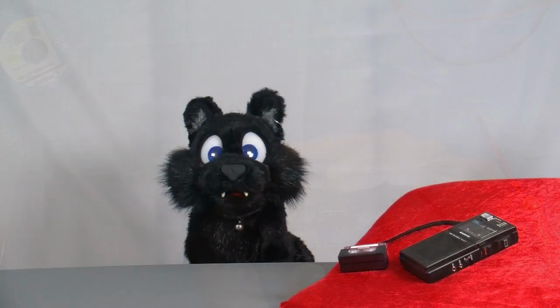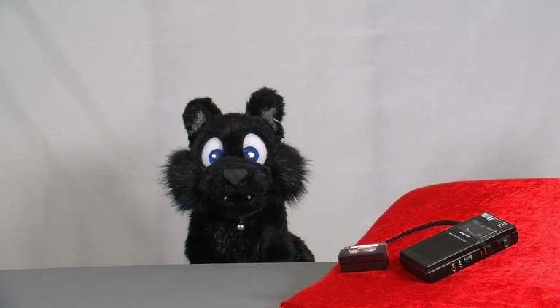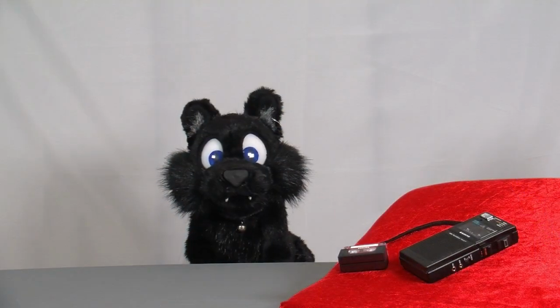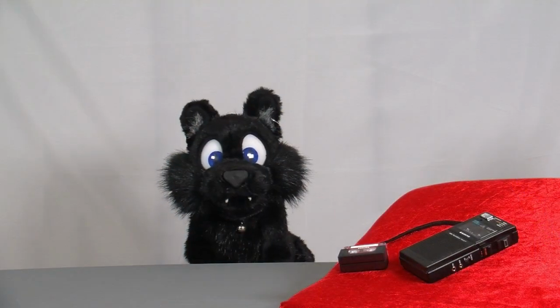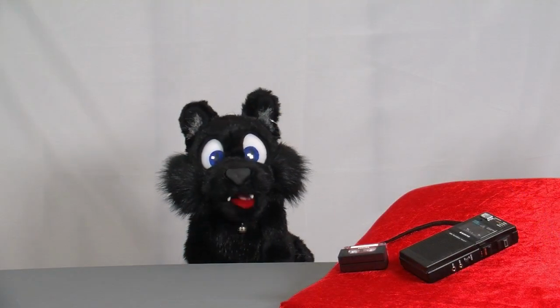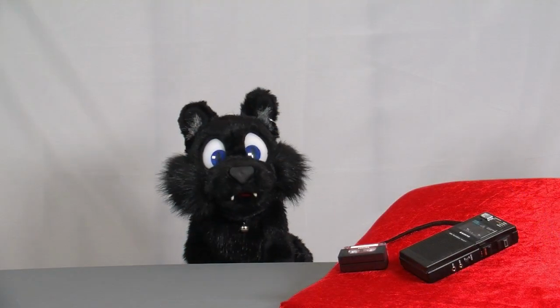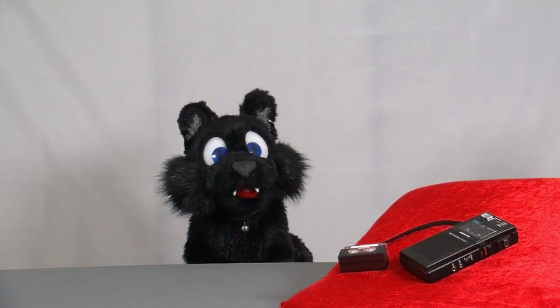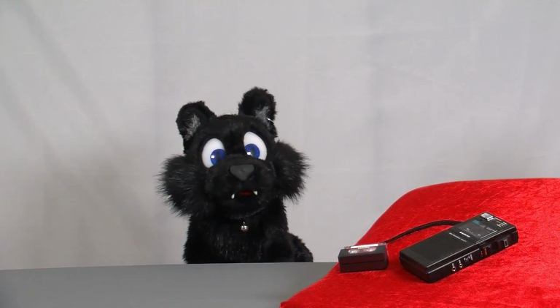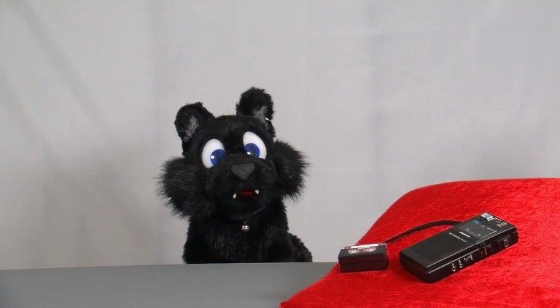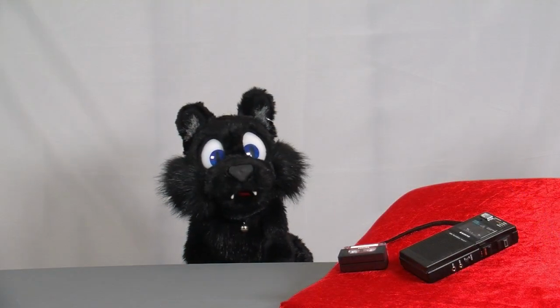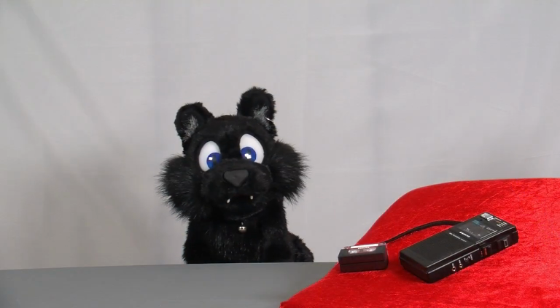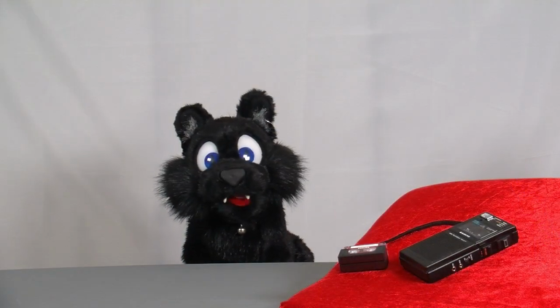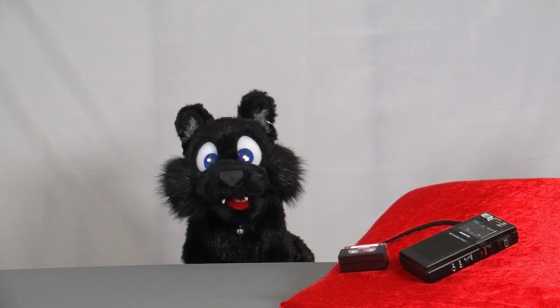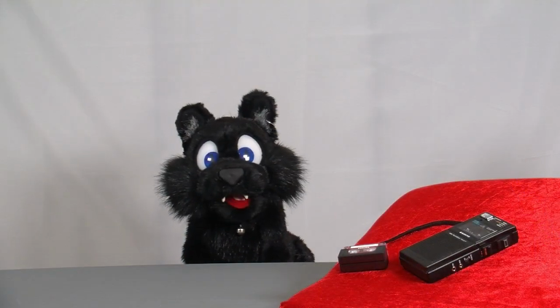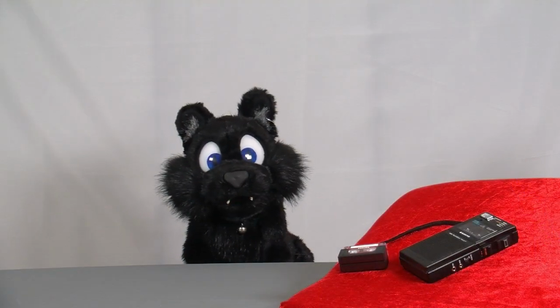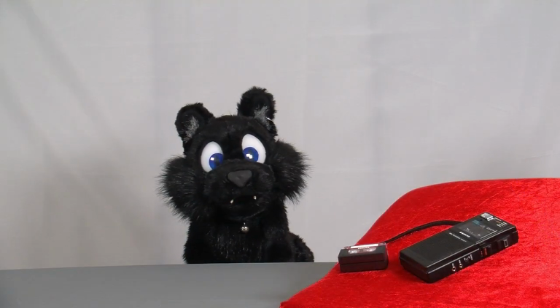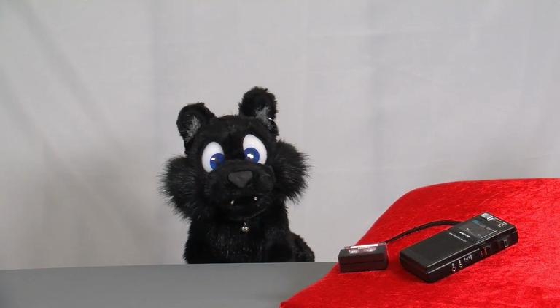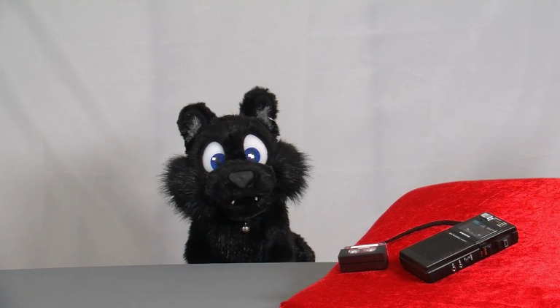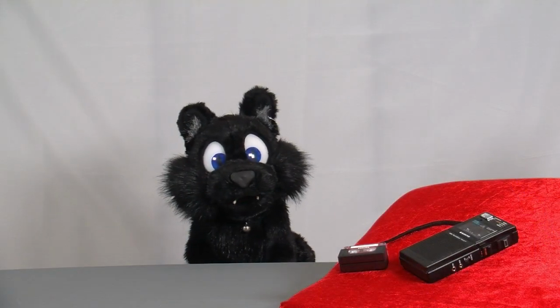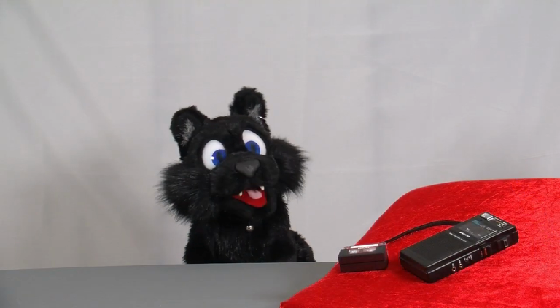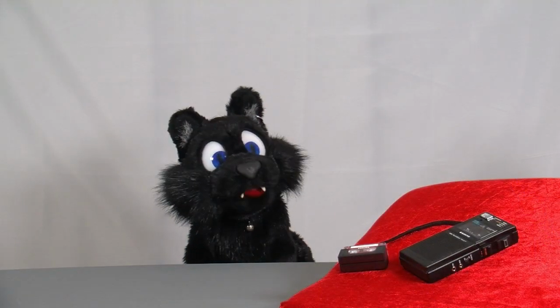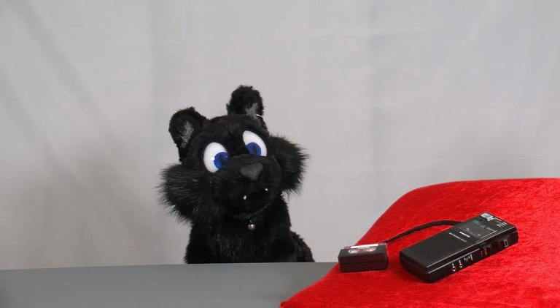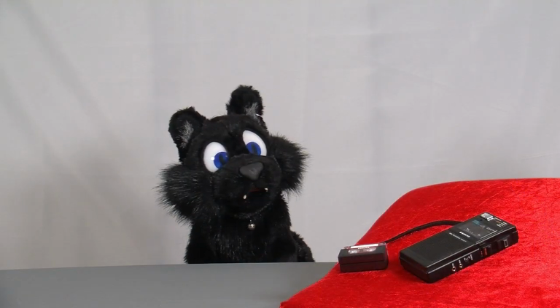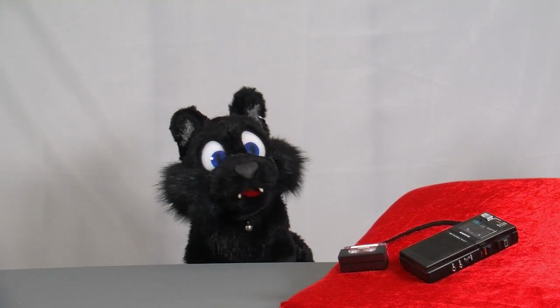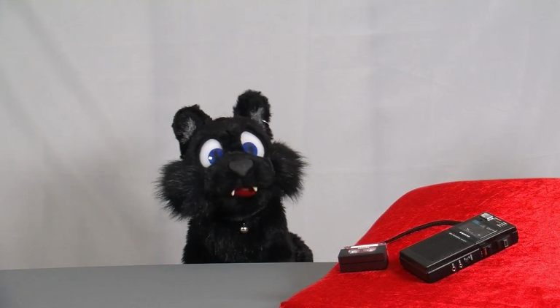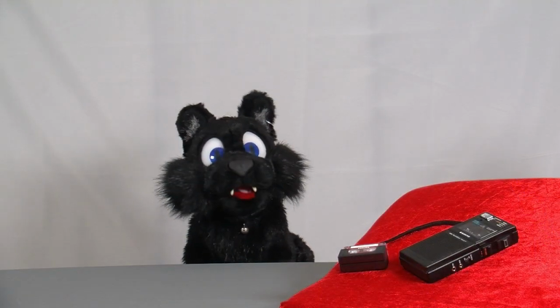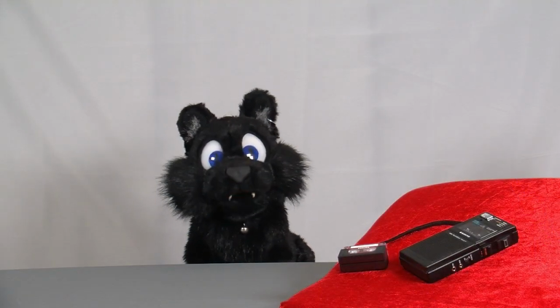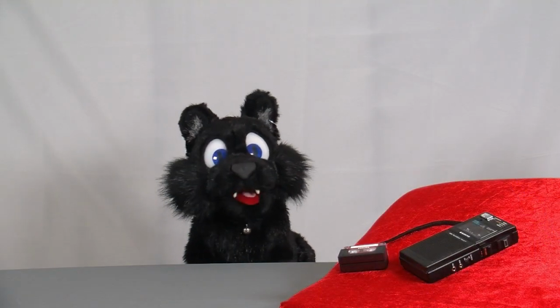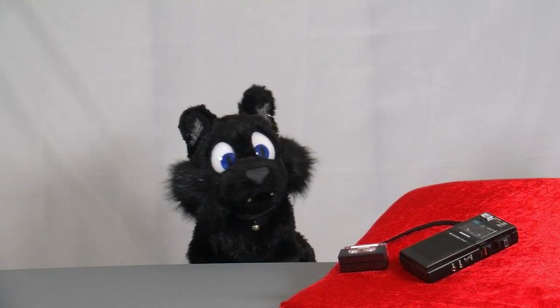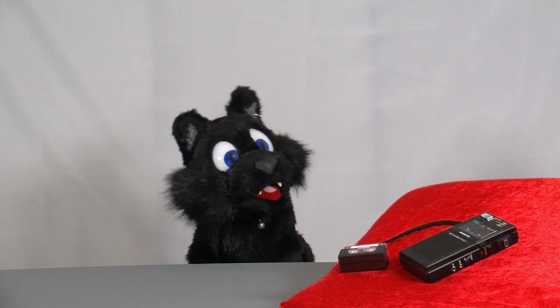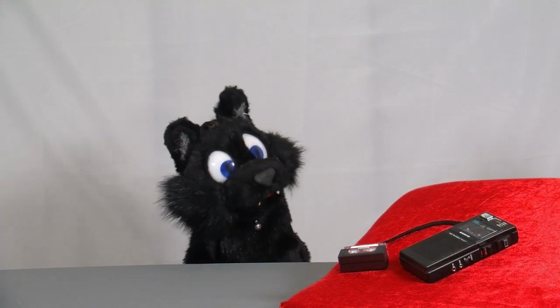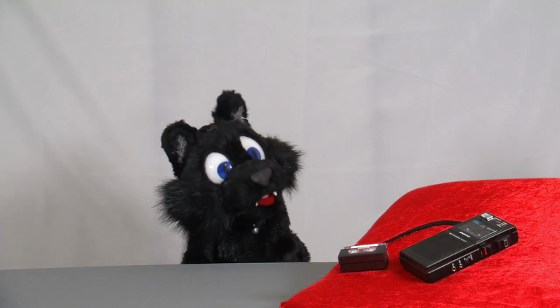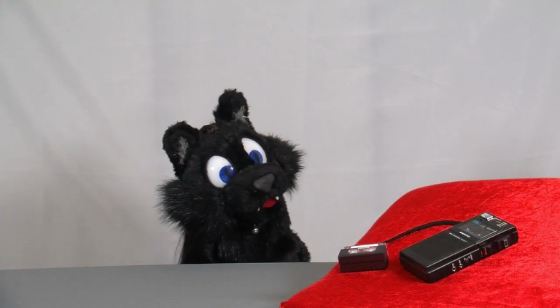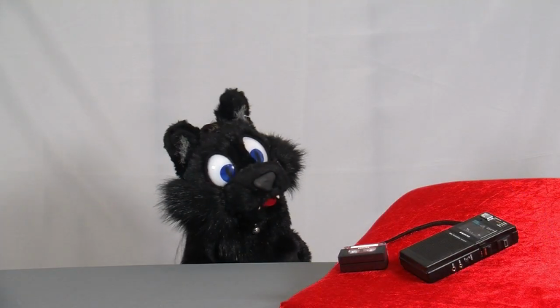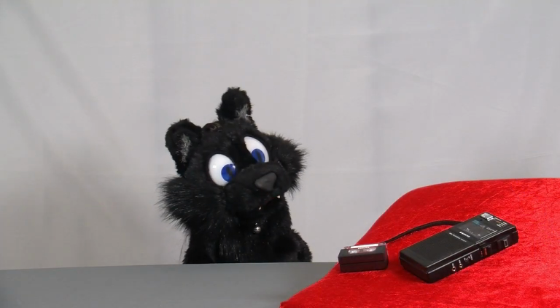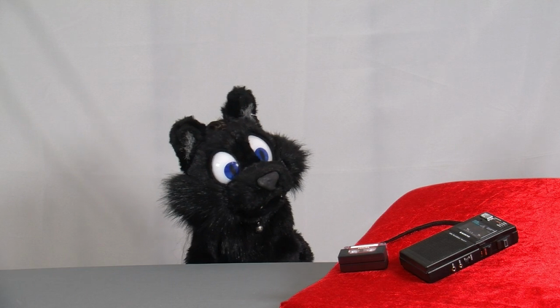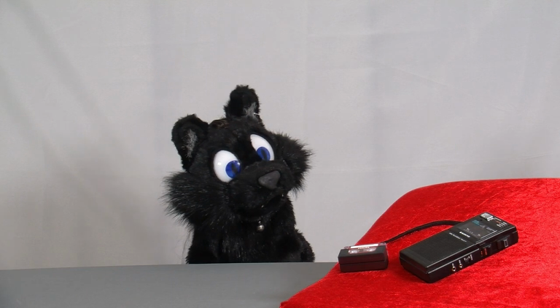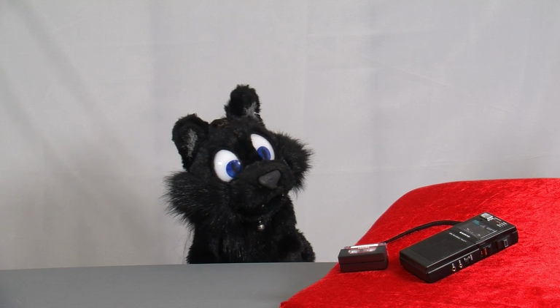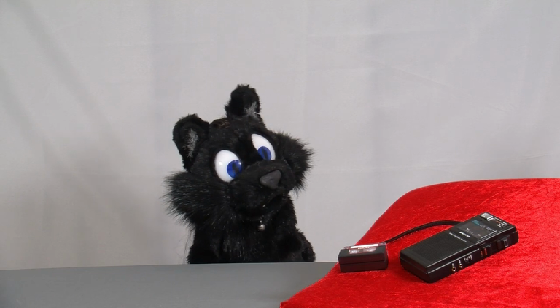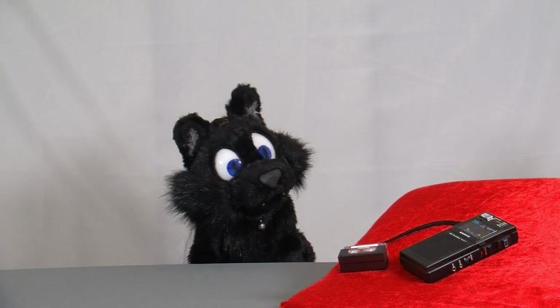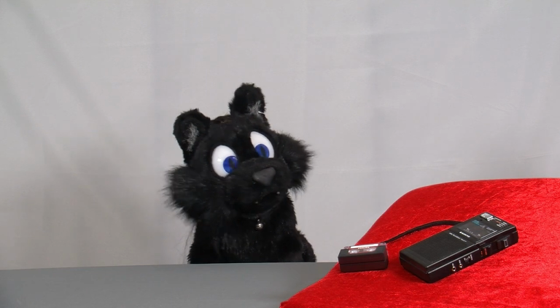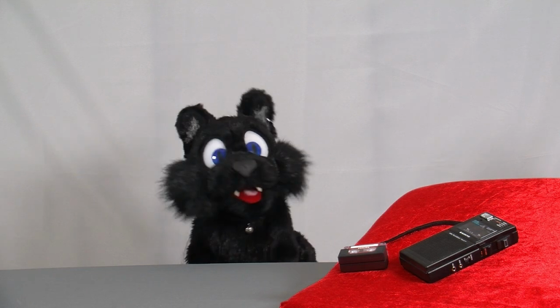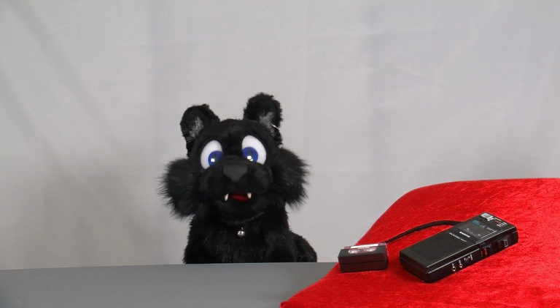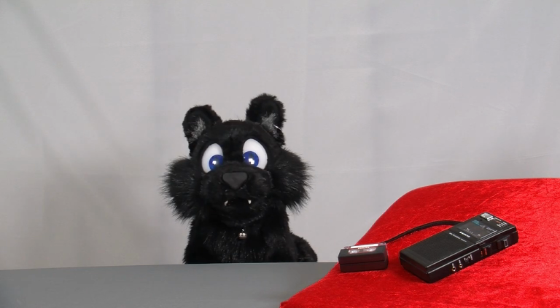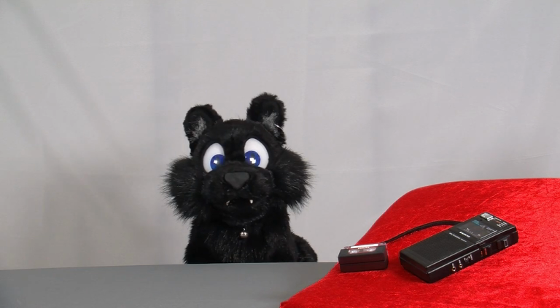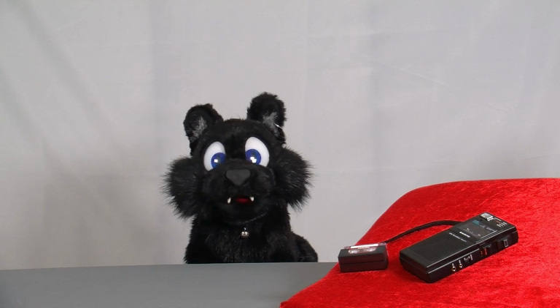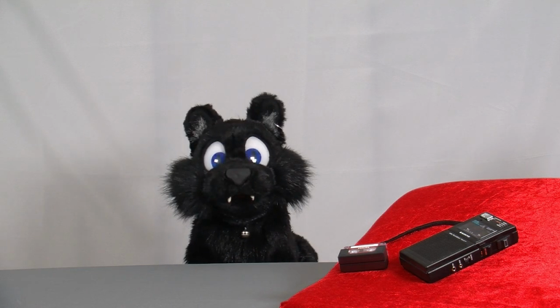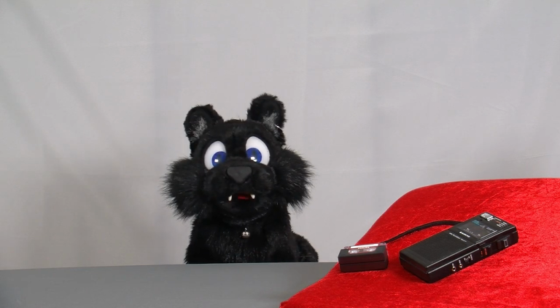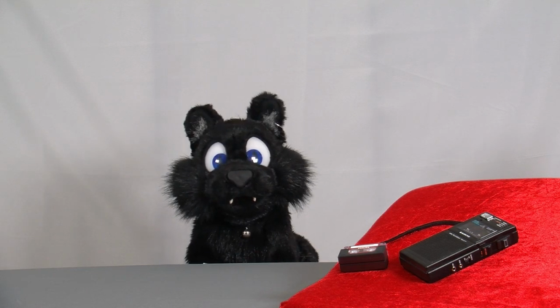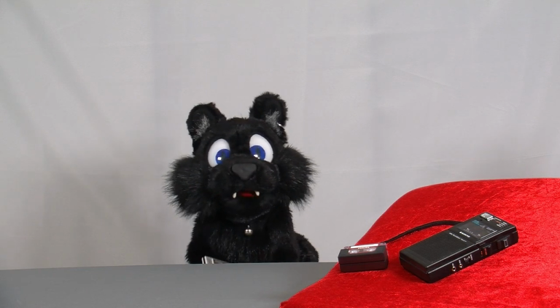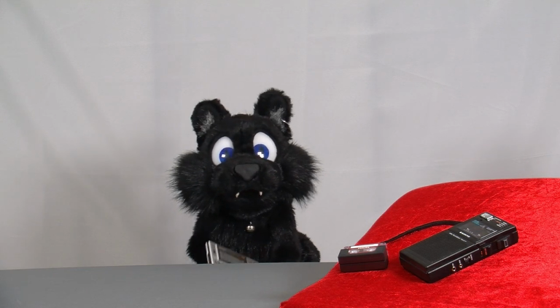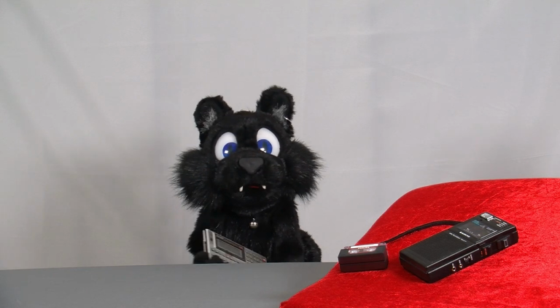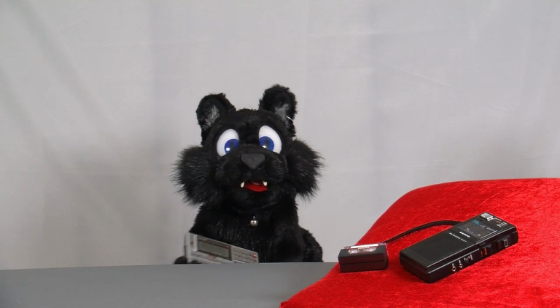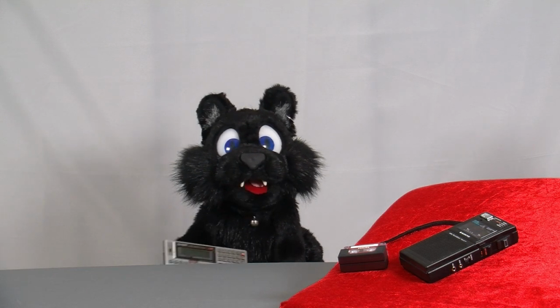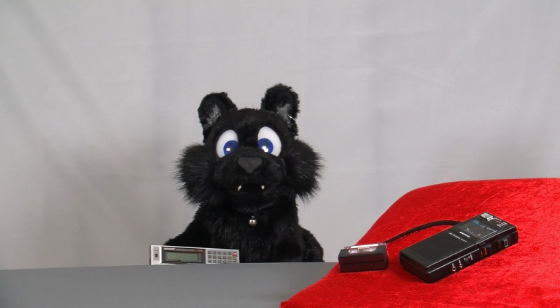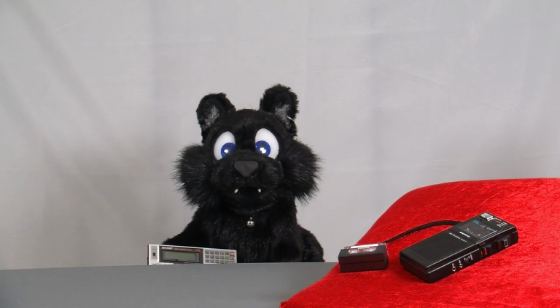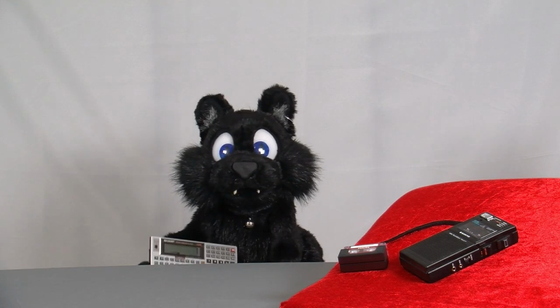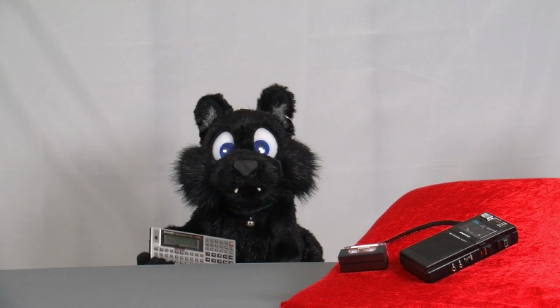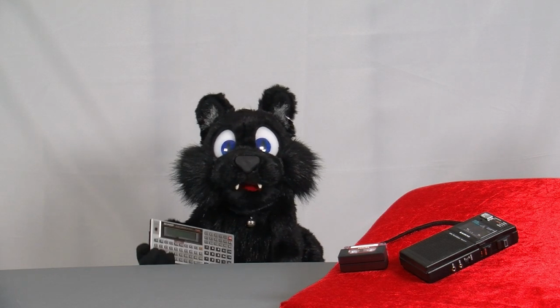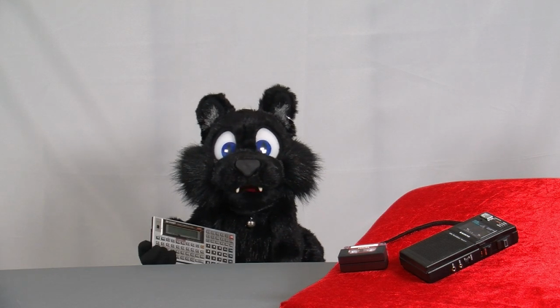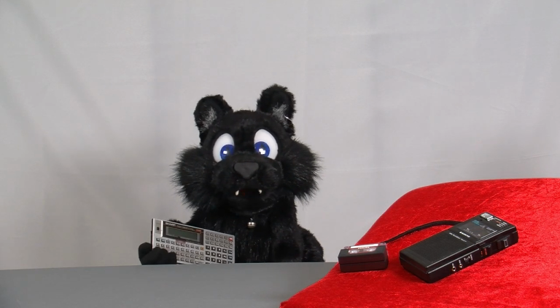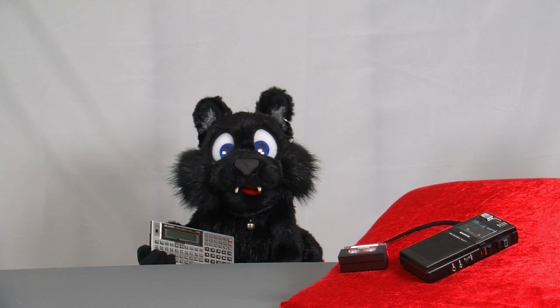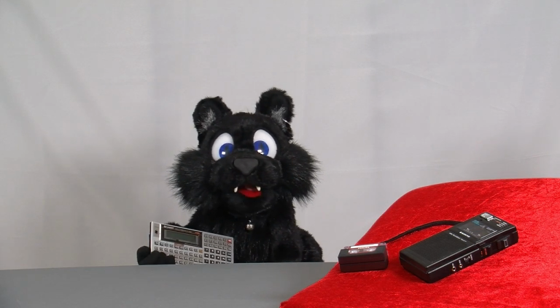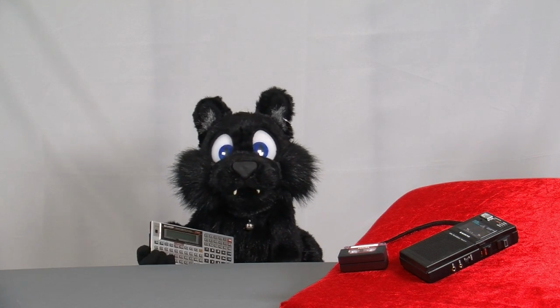Now for the age-old question: why exactly this model? Why, I'm glad you asked. Let me show you!